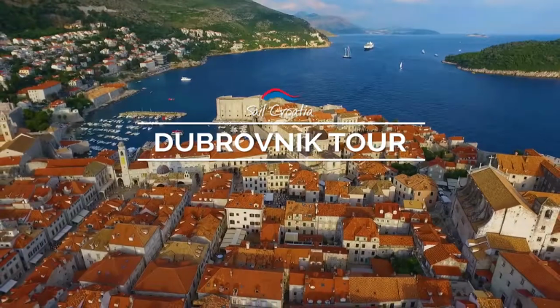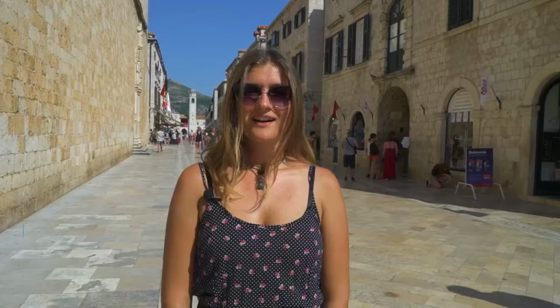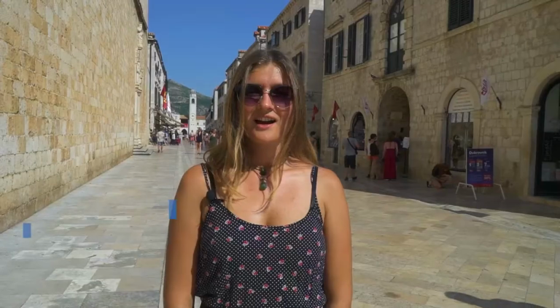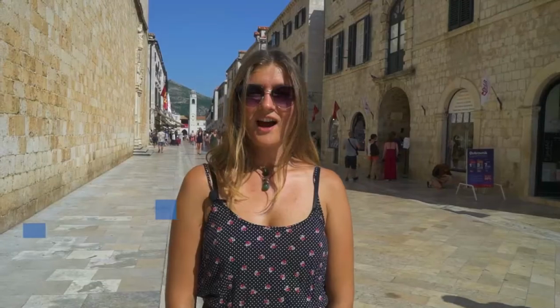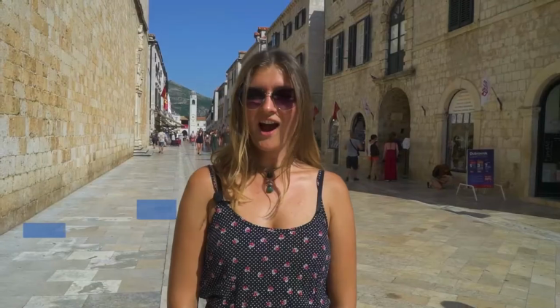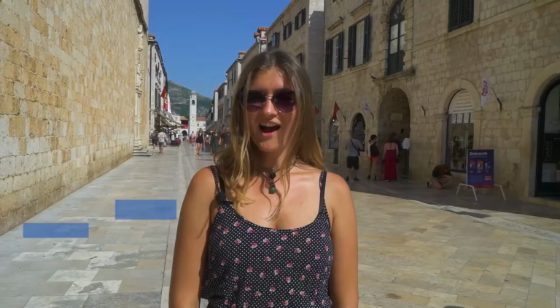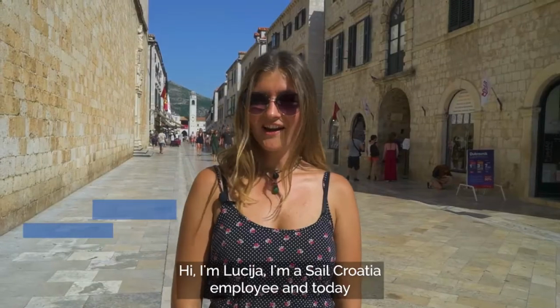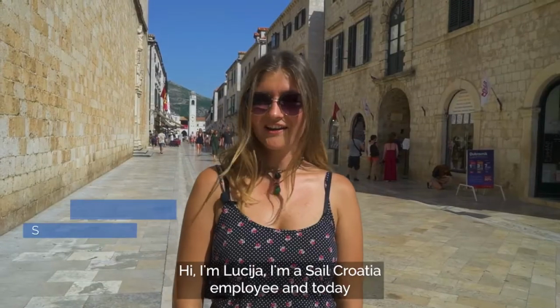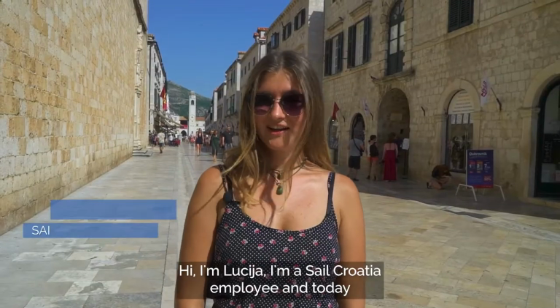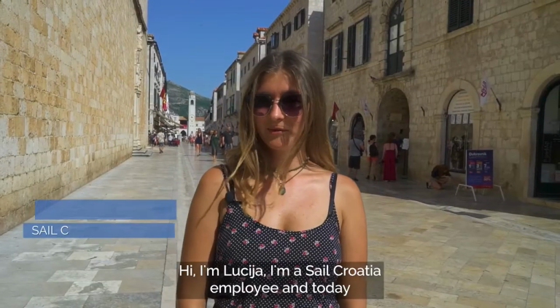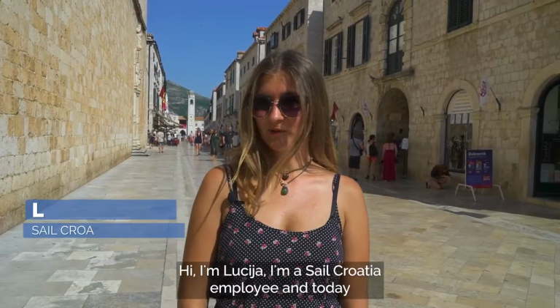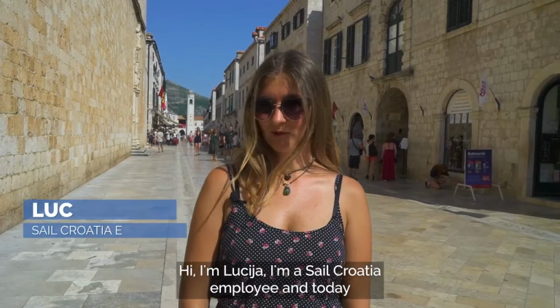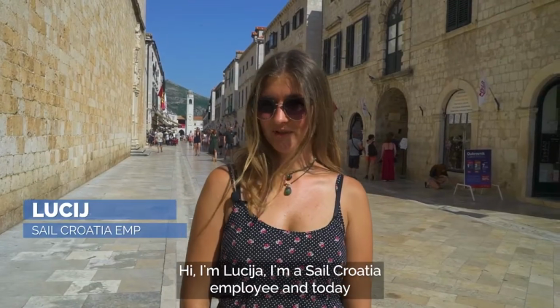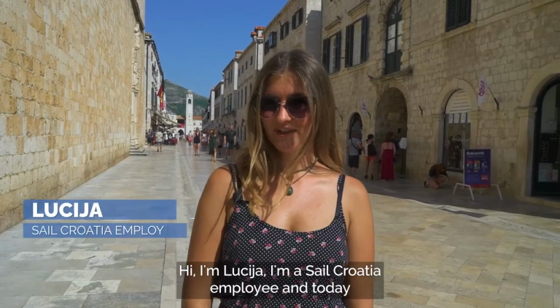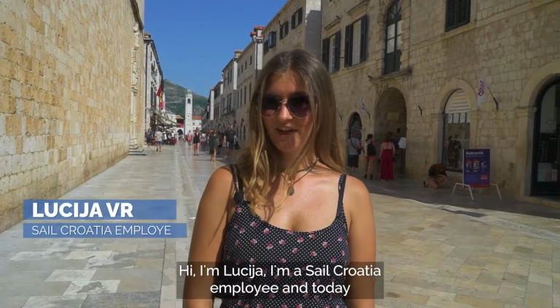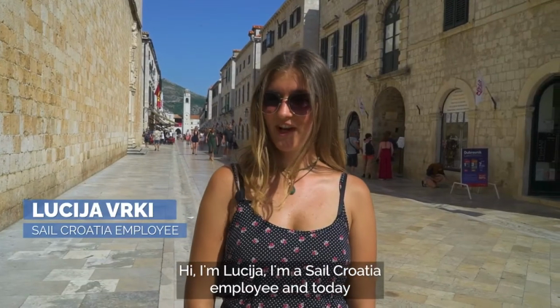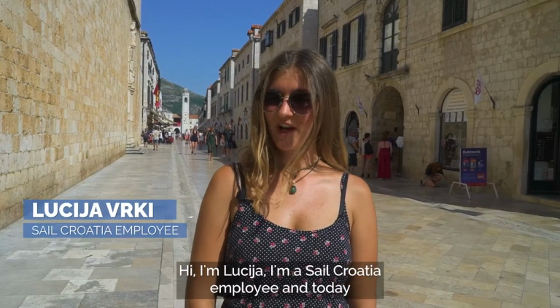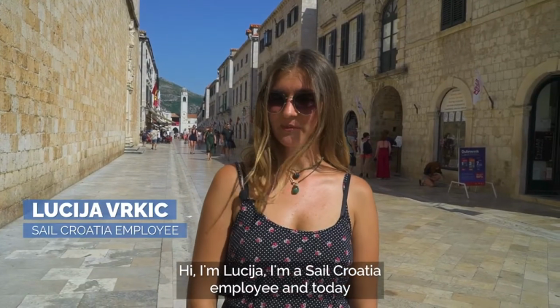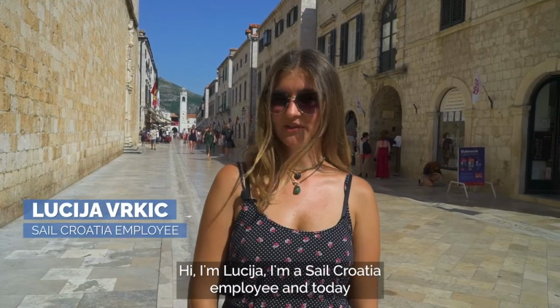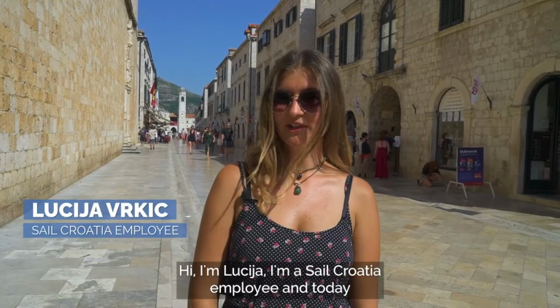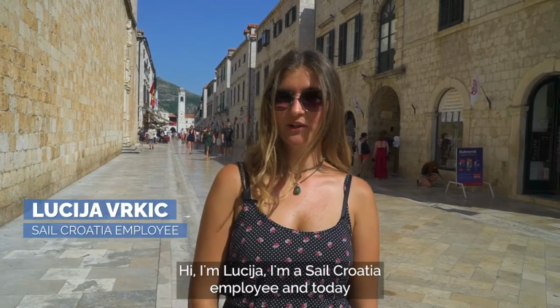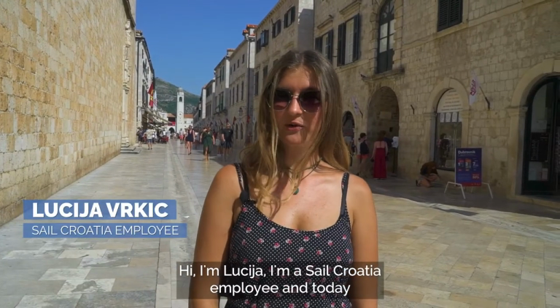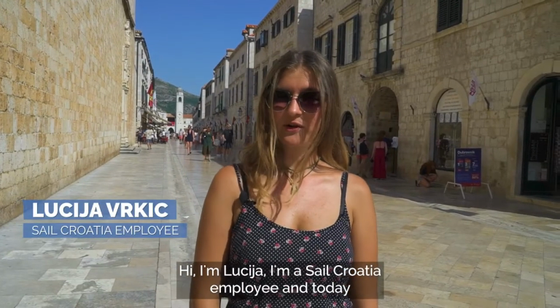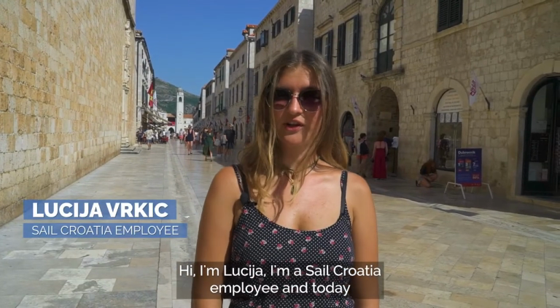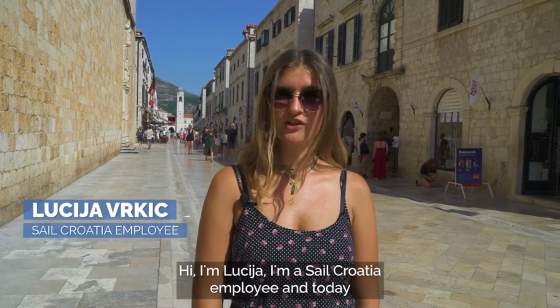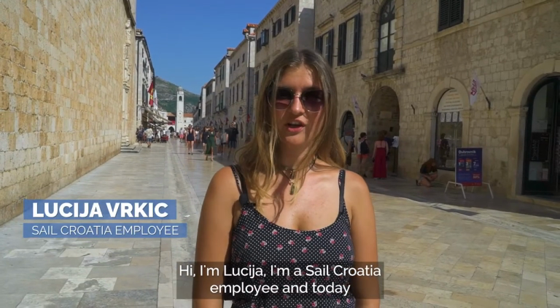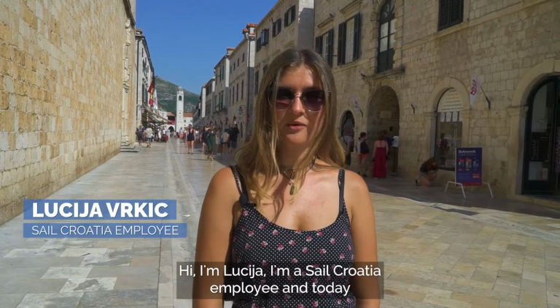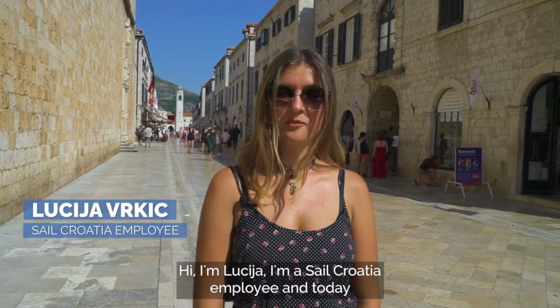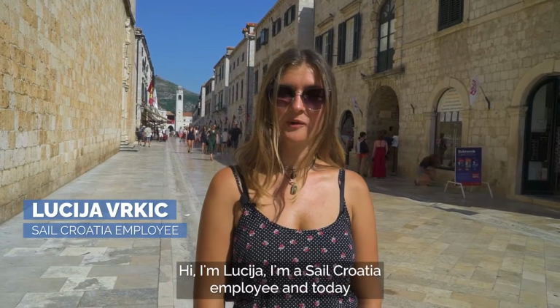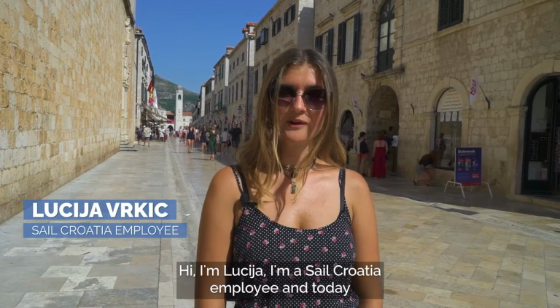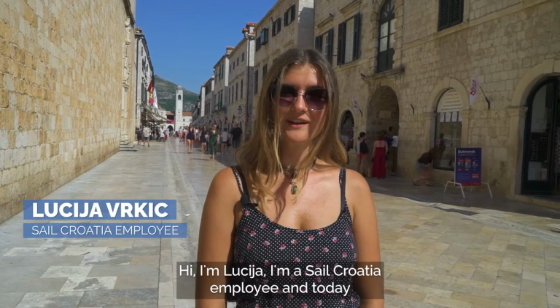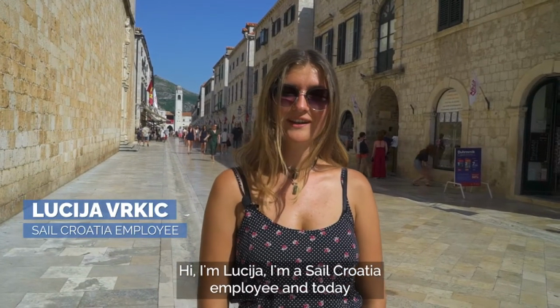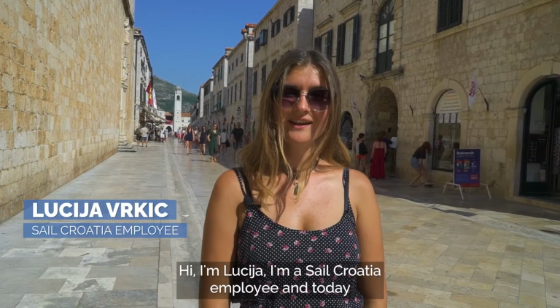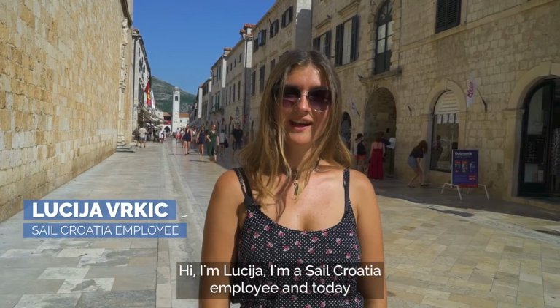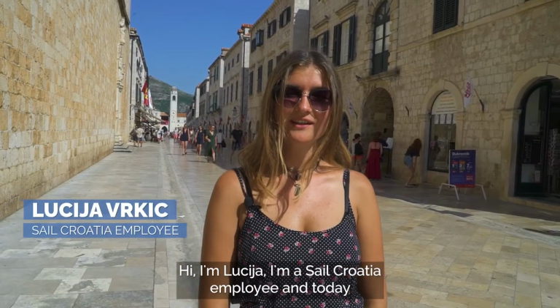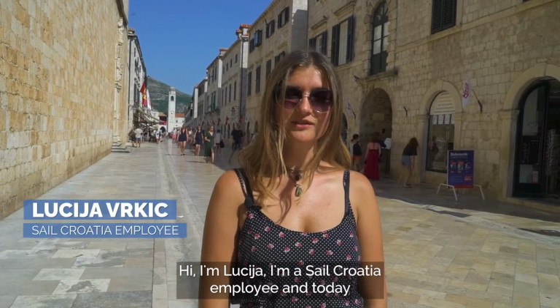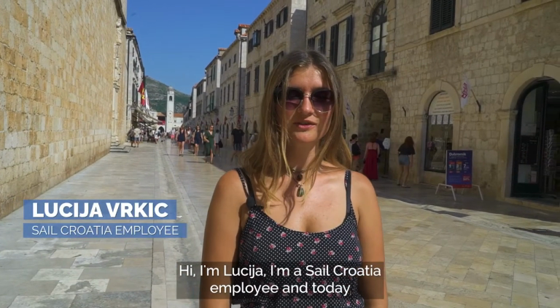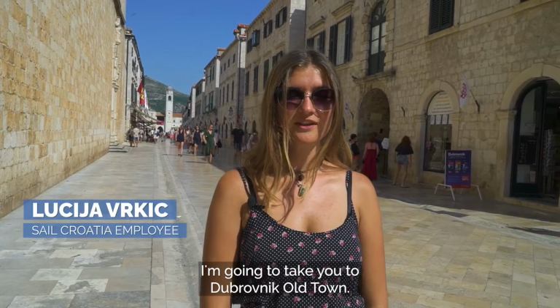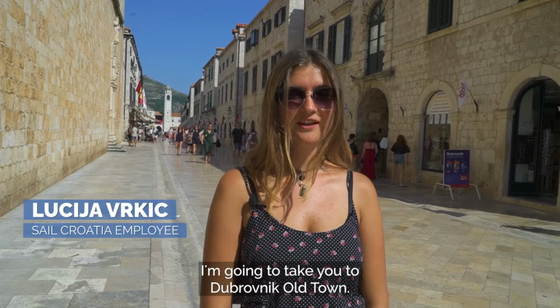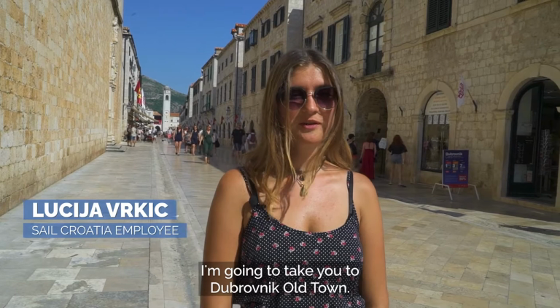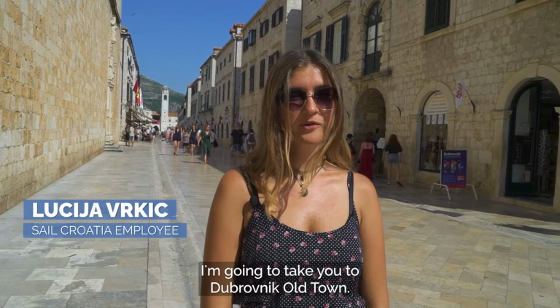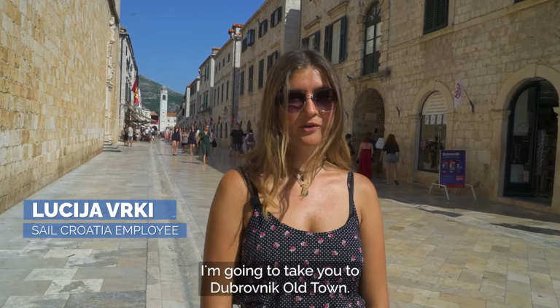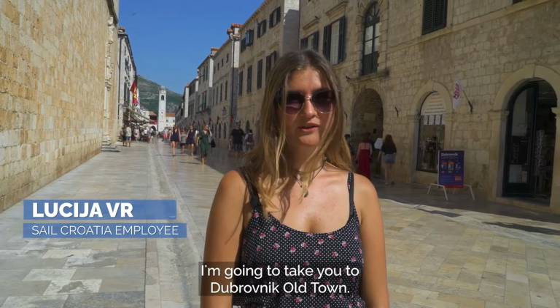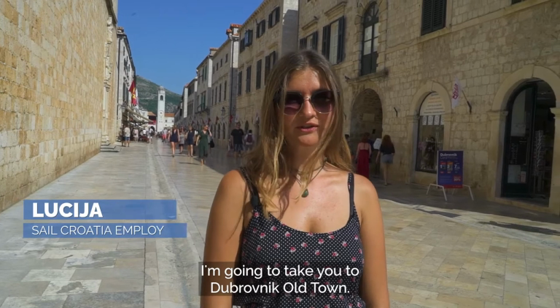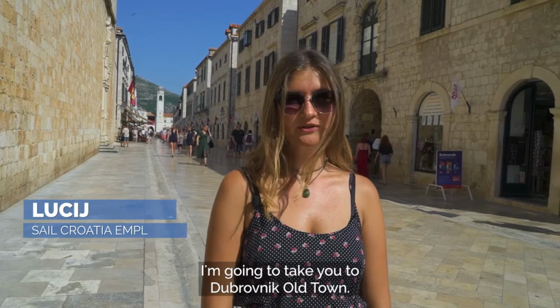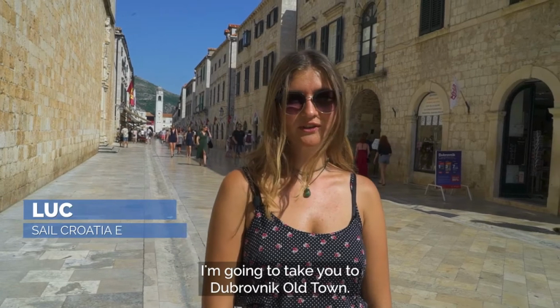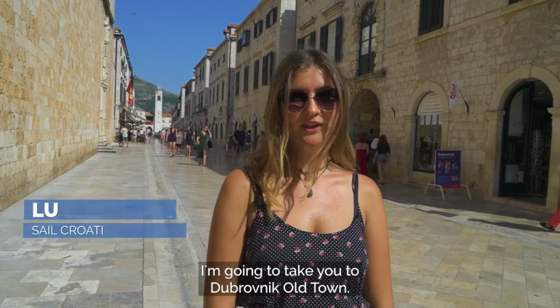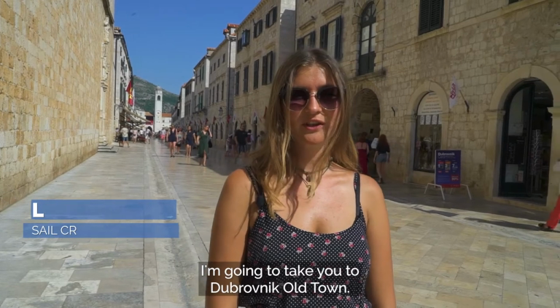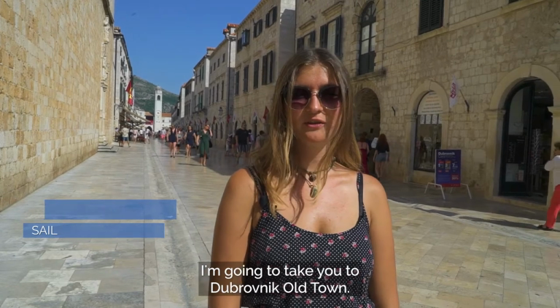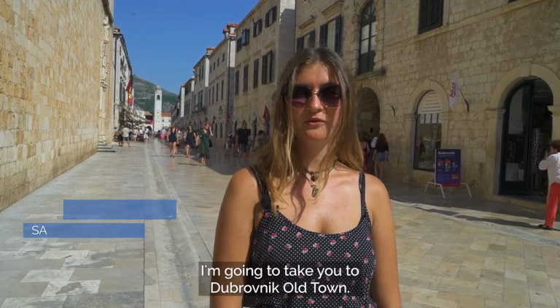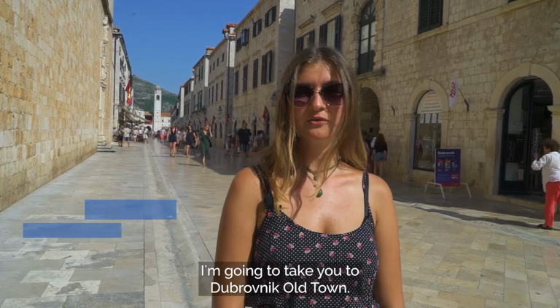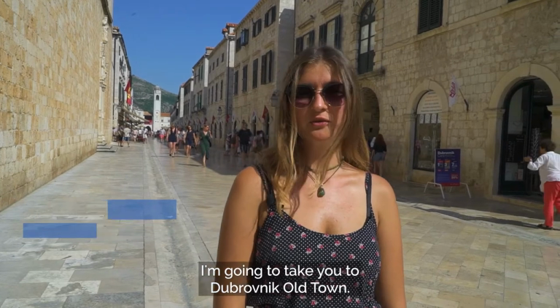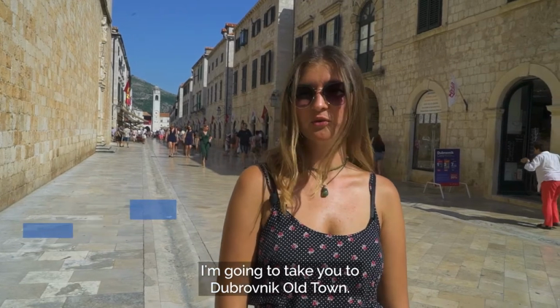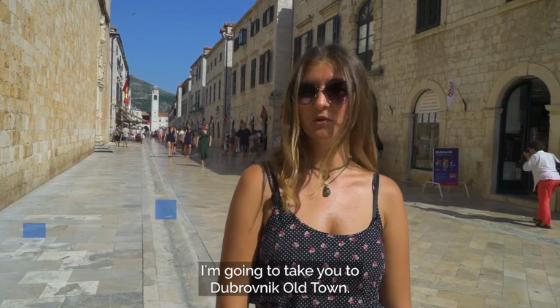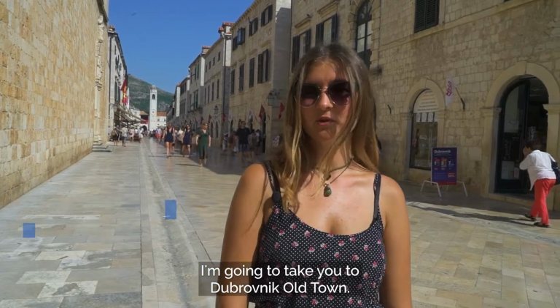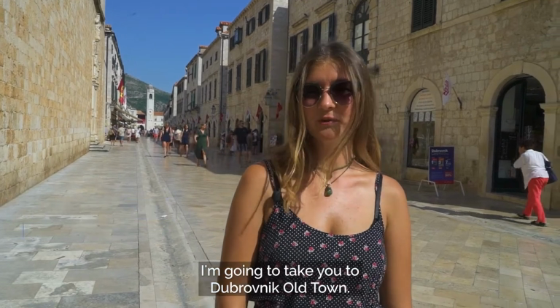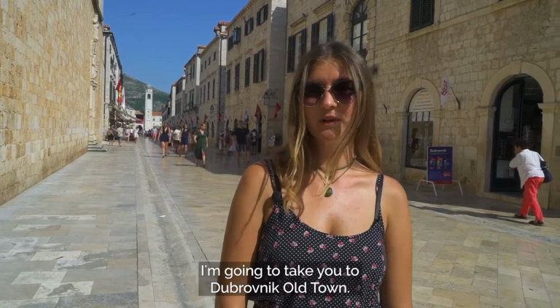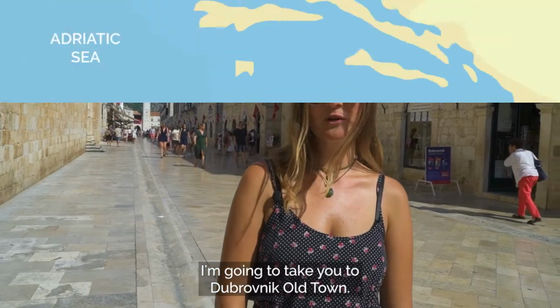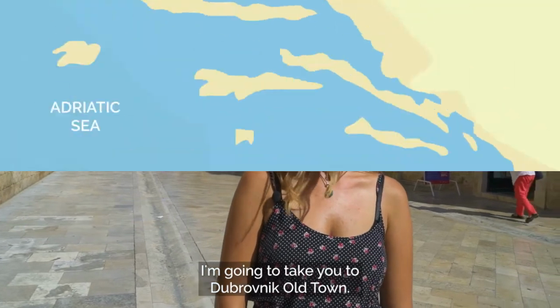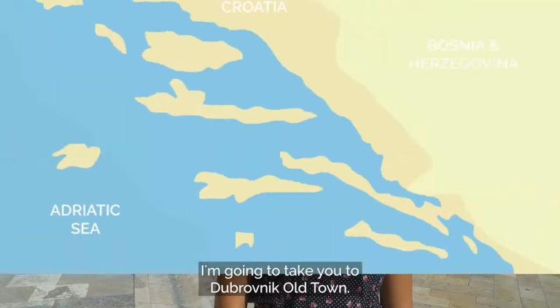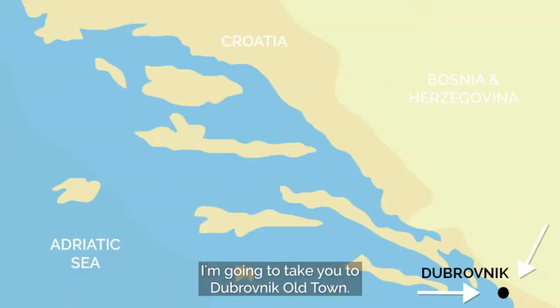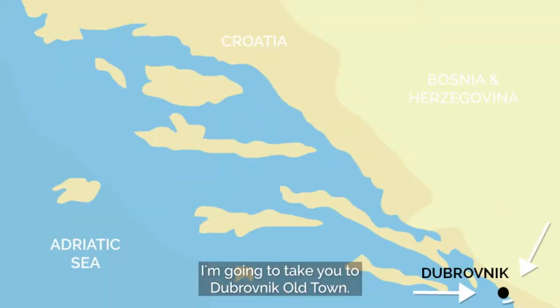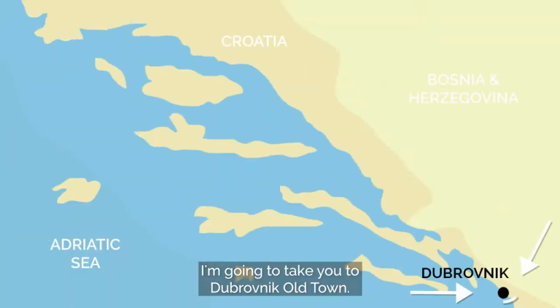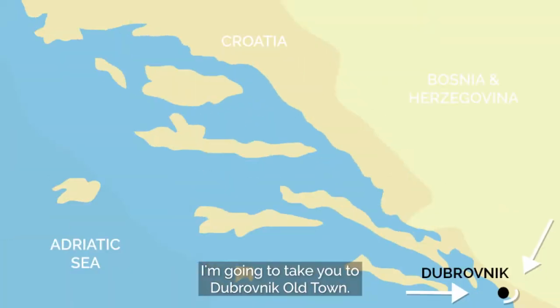Hi, I'm Lucia, I'm a Sail Croatia employee and today I'm going to take you through Dubrovnik Old Town.